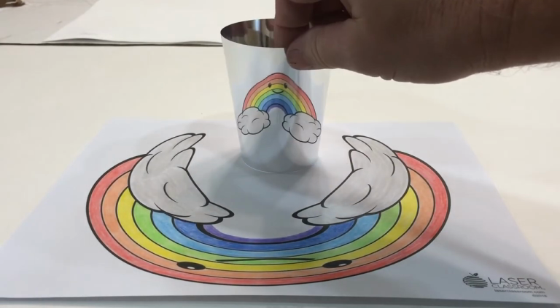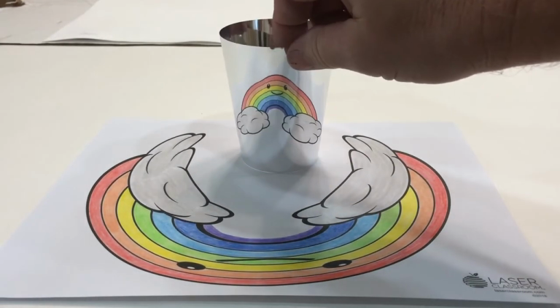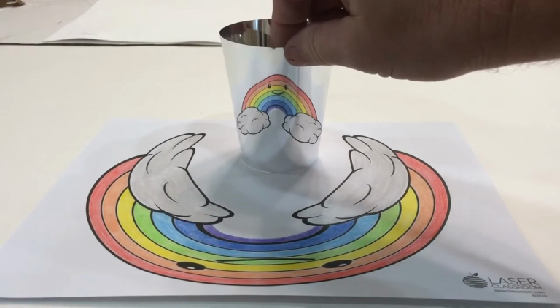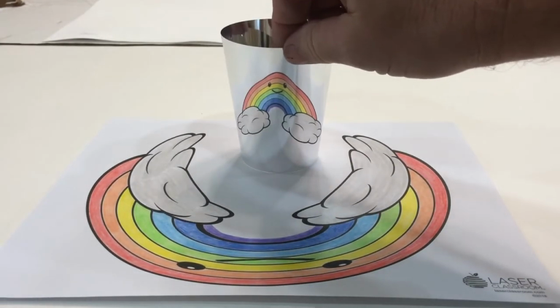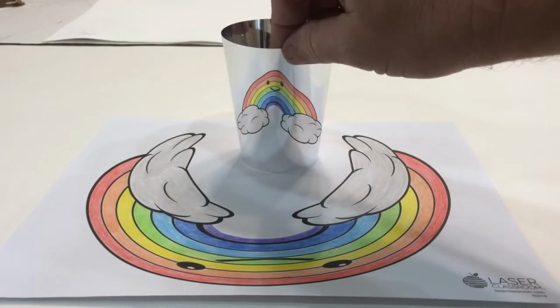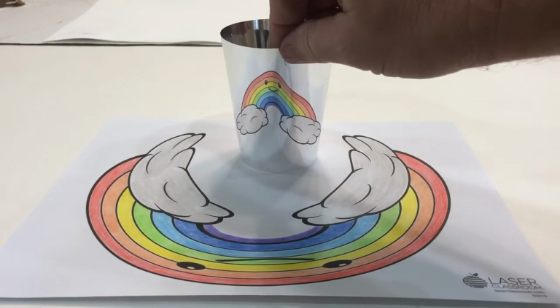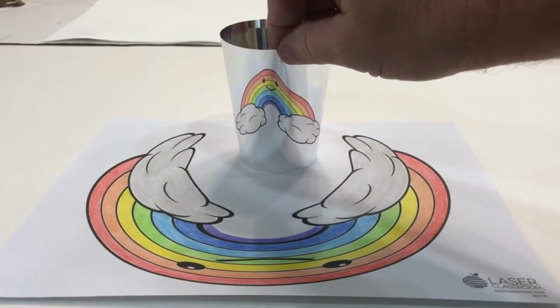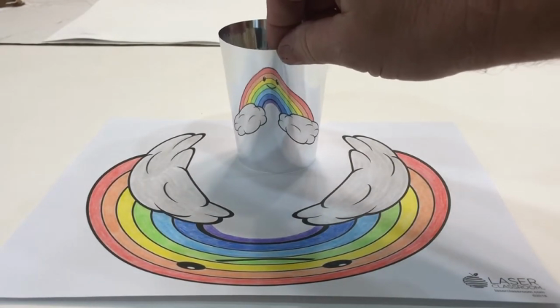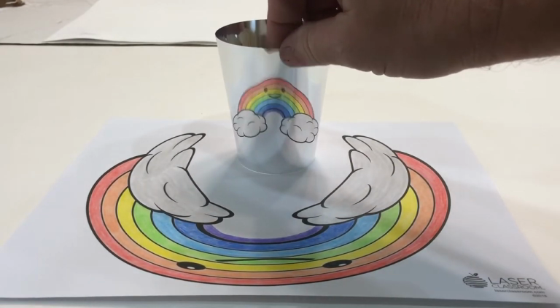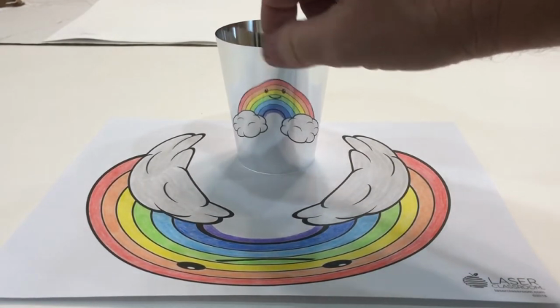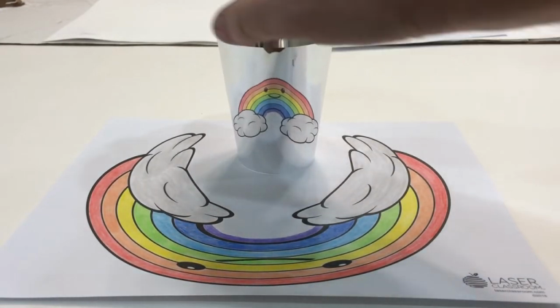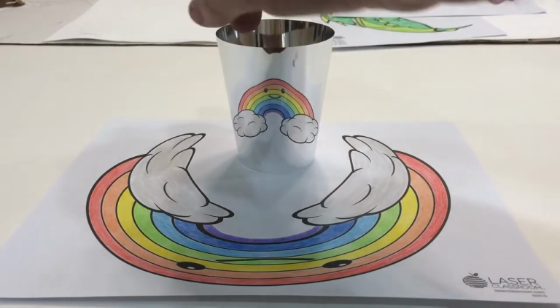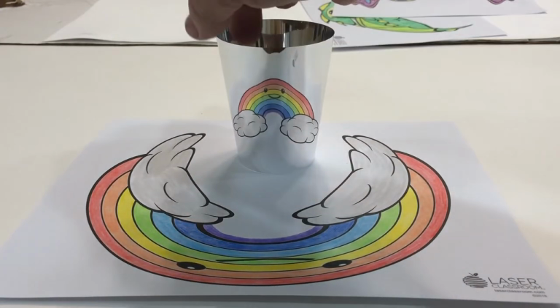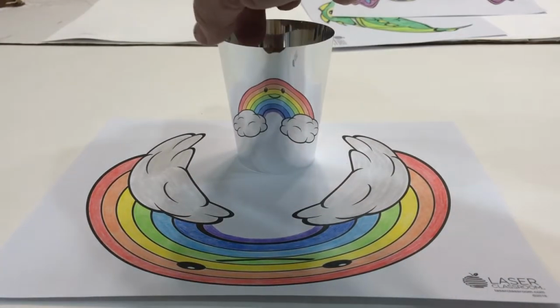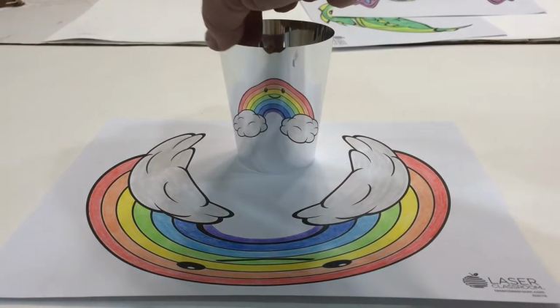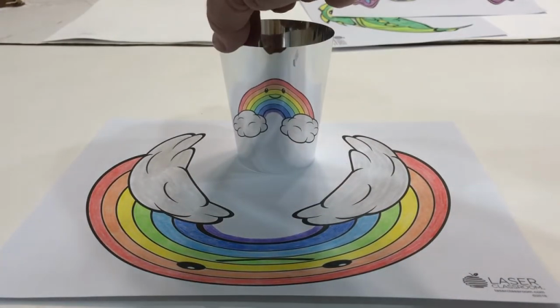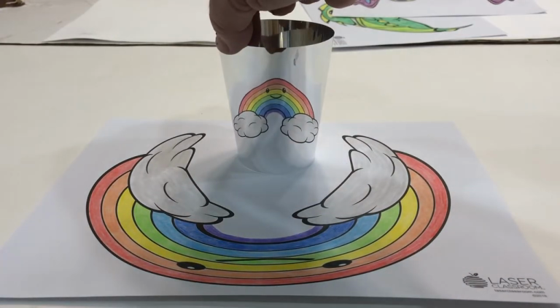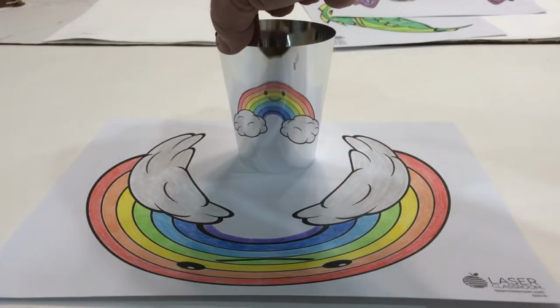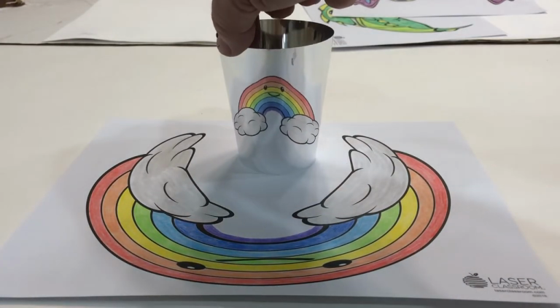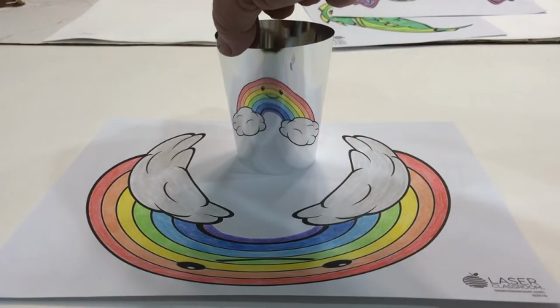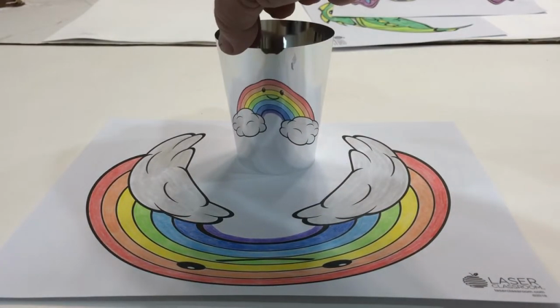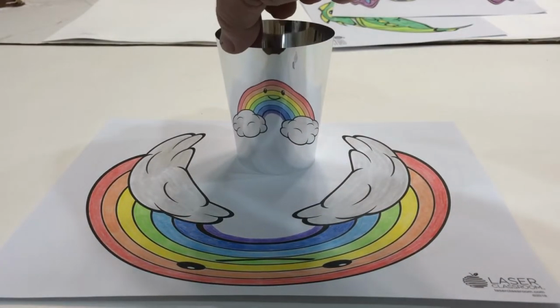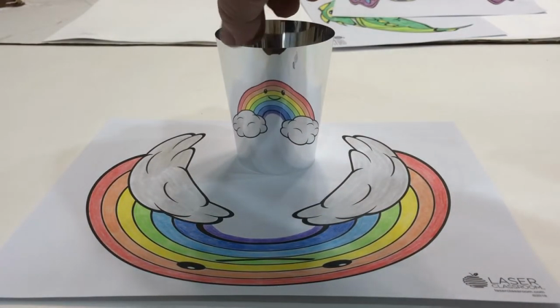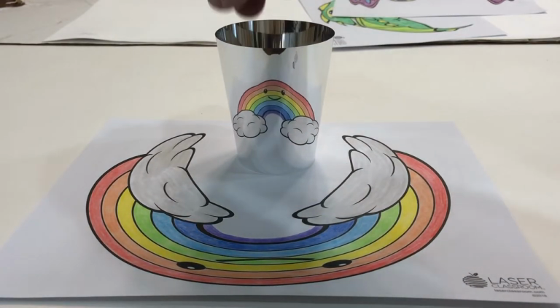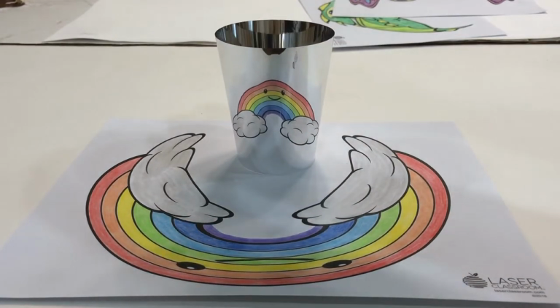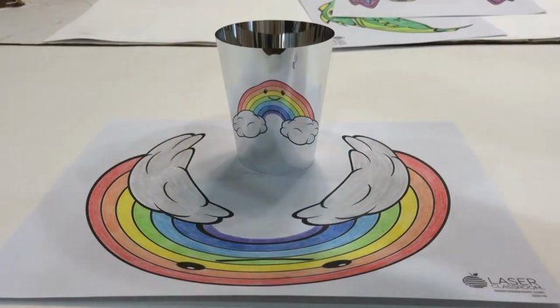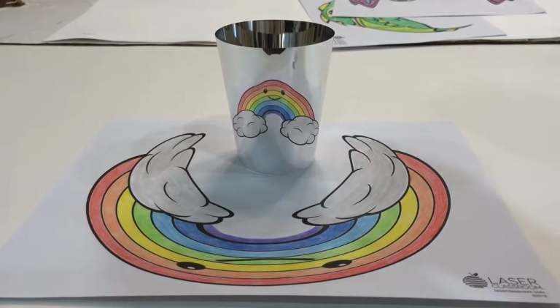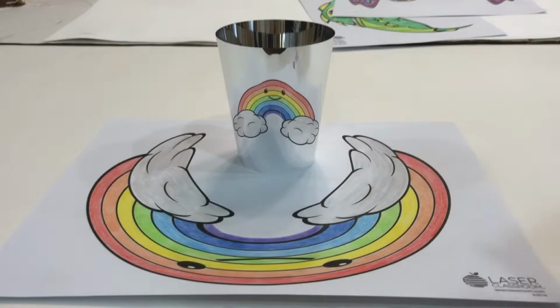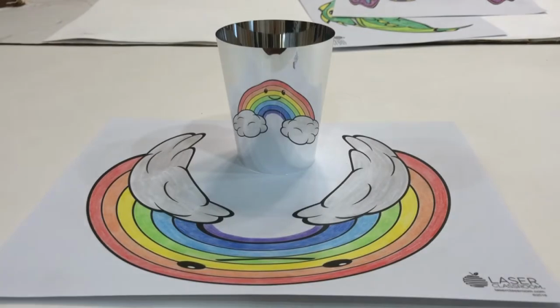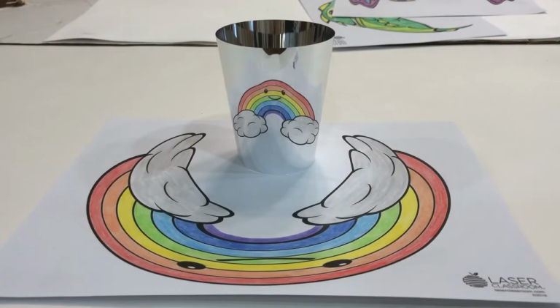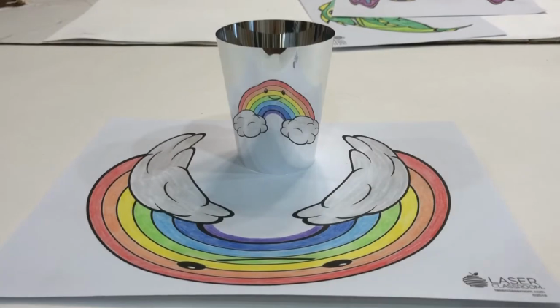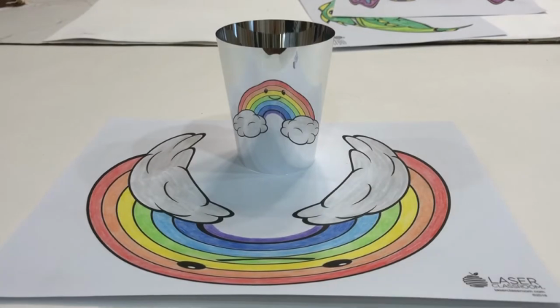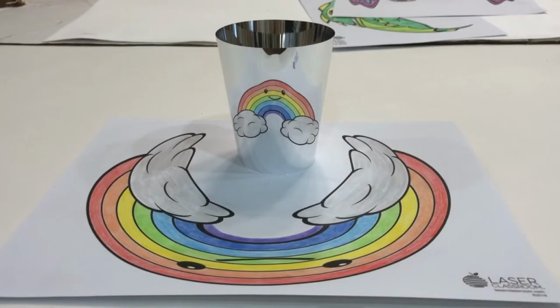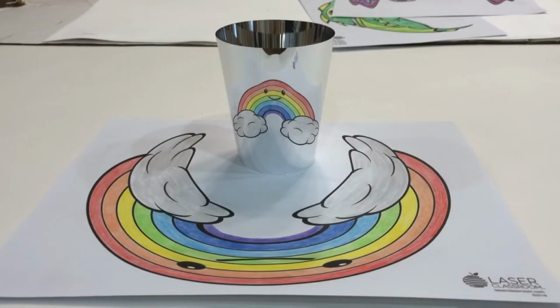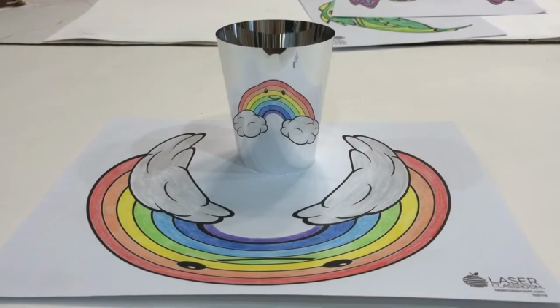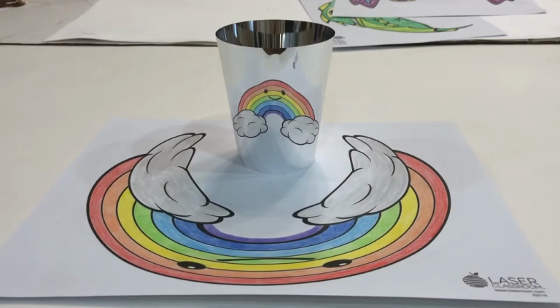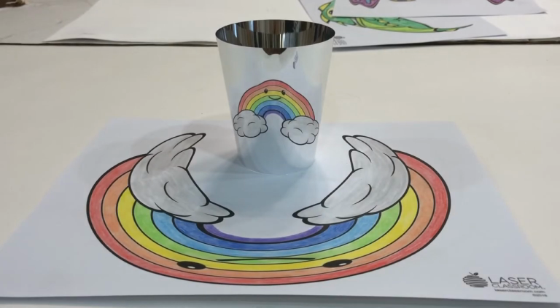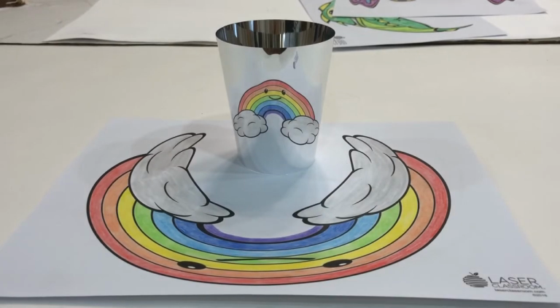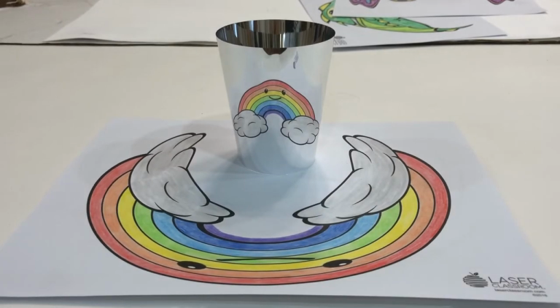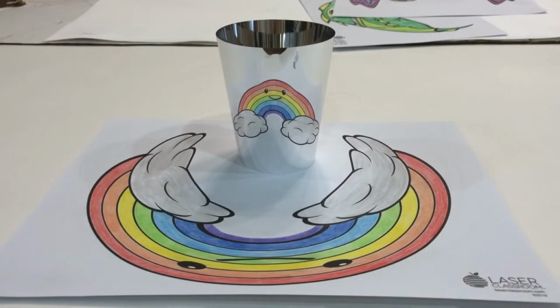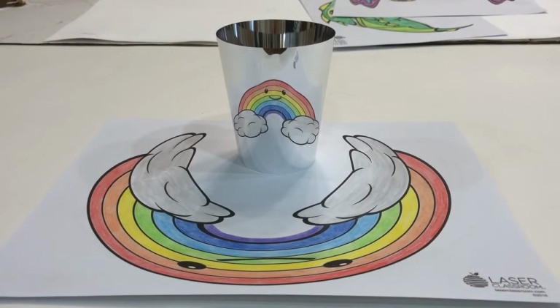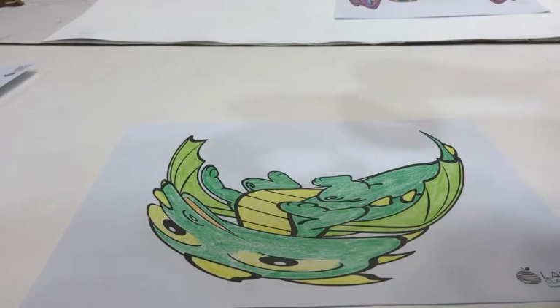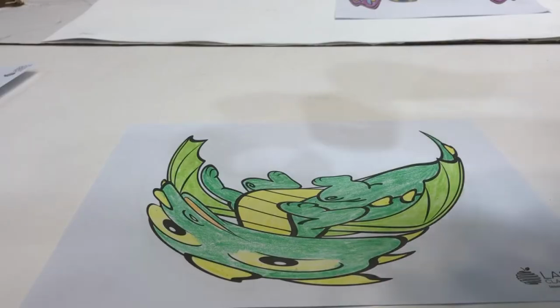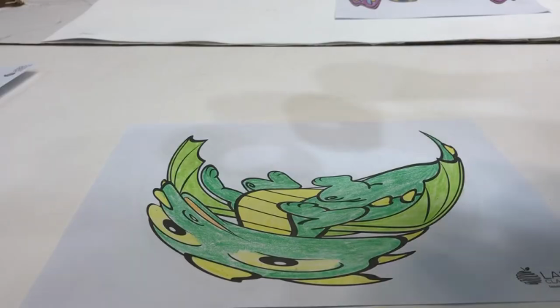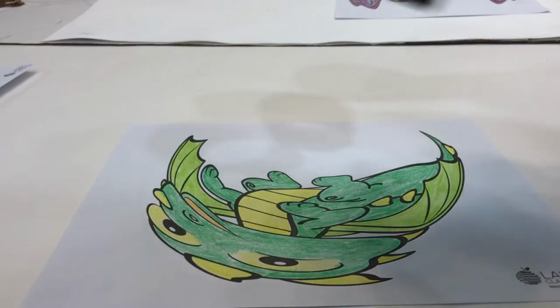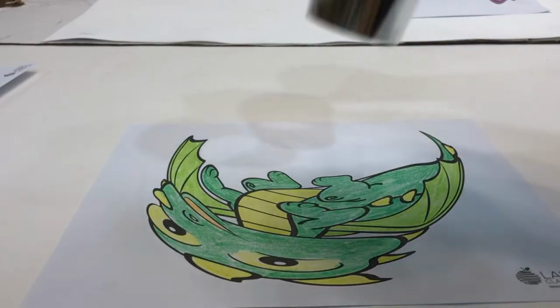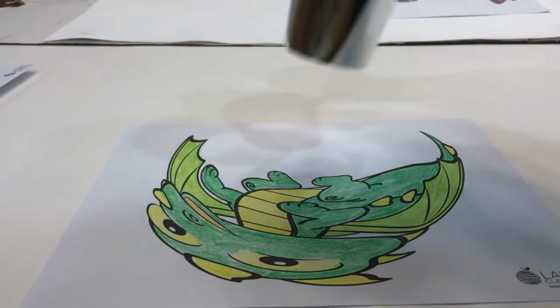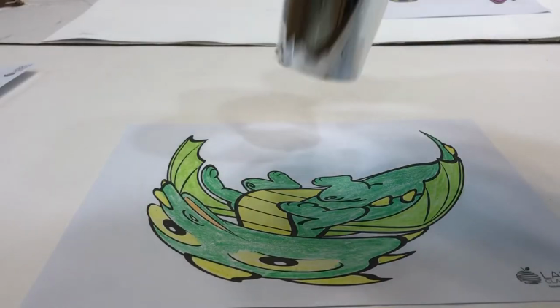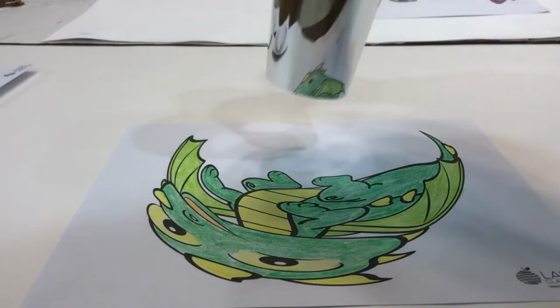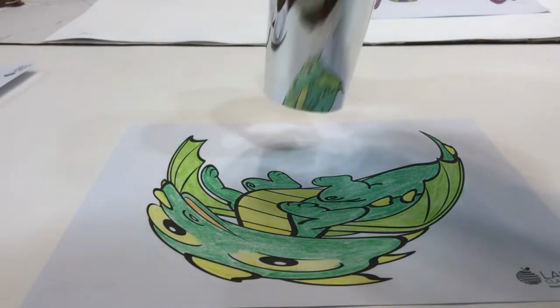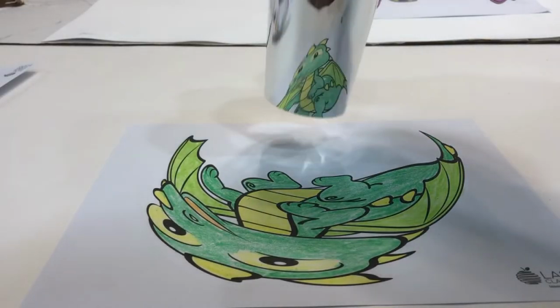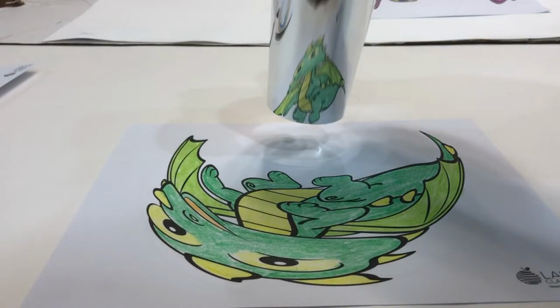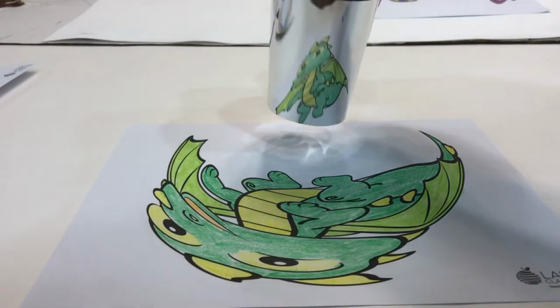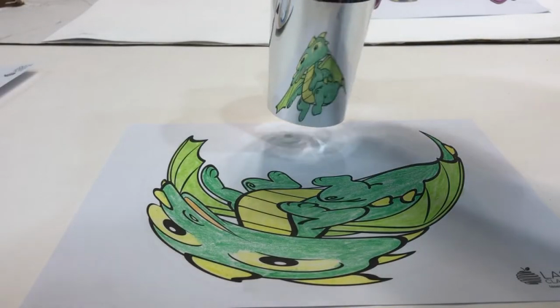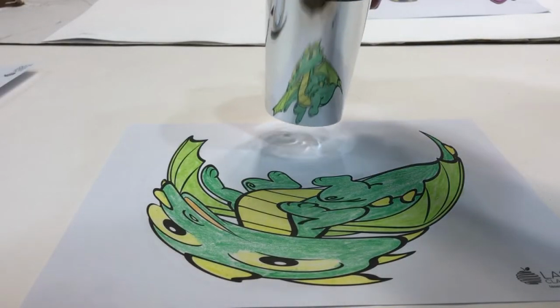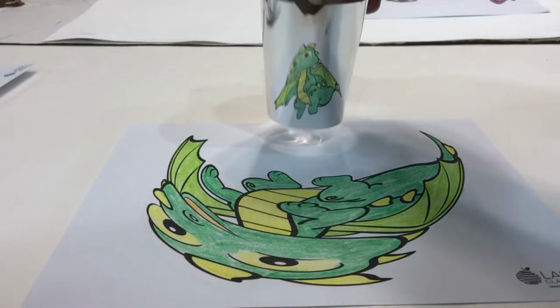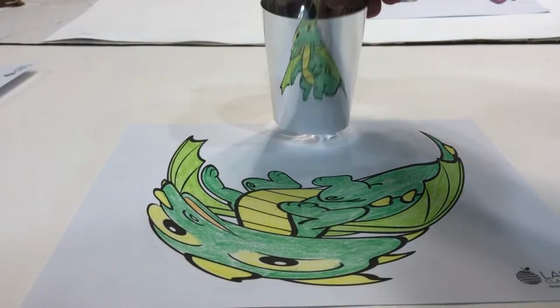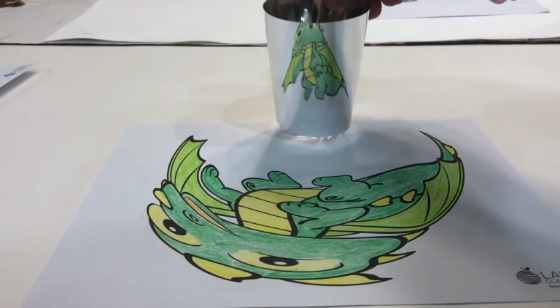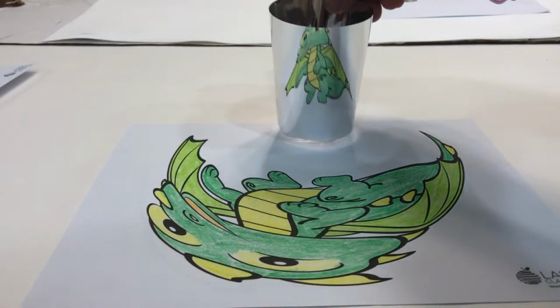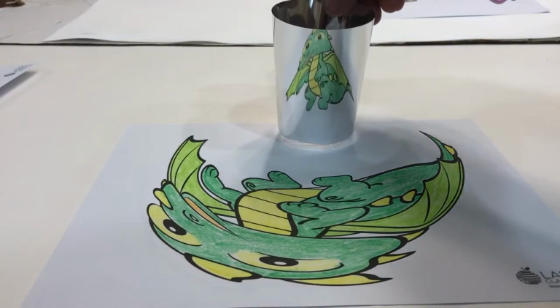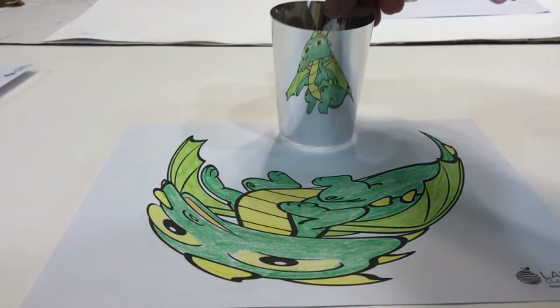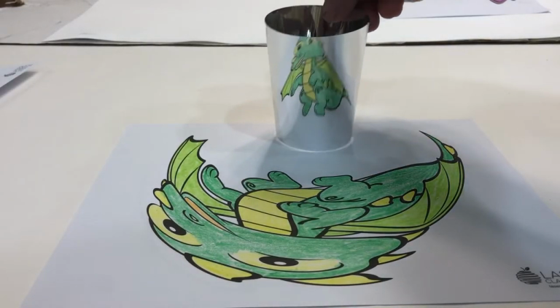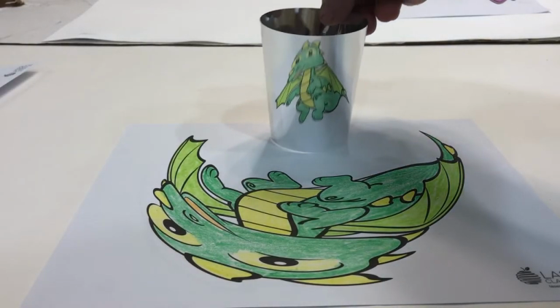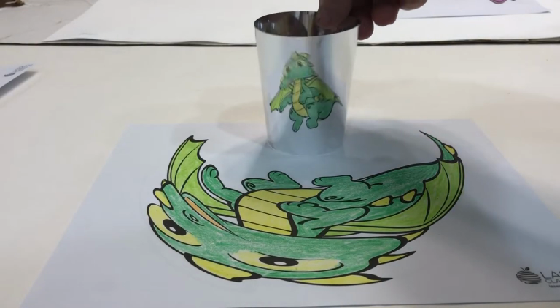As you can see here, I've done my rainbow and I put down my curved mirror, and ta-da — it's un-morphed! But what is this 3D optical illusion?